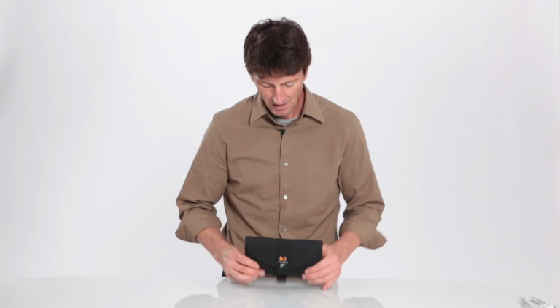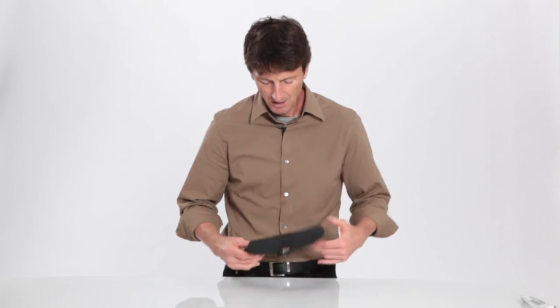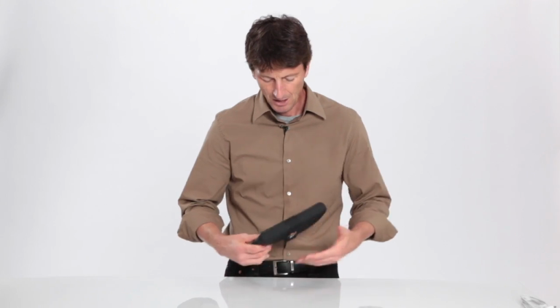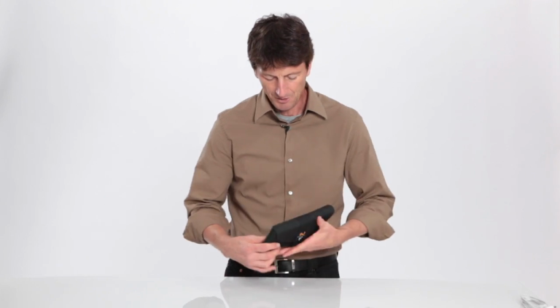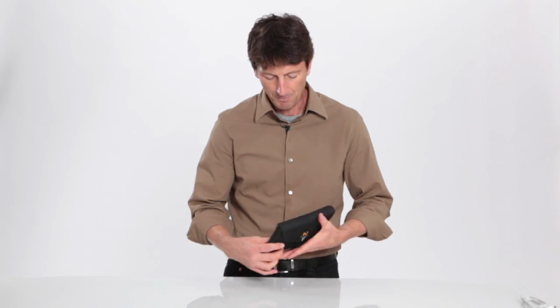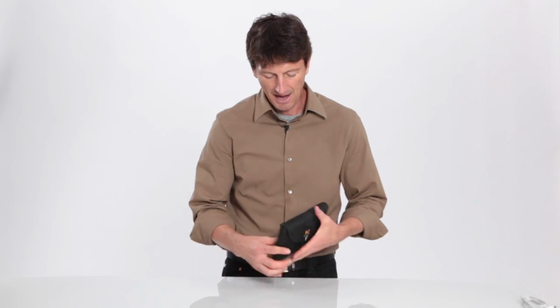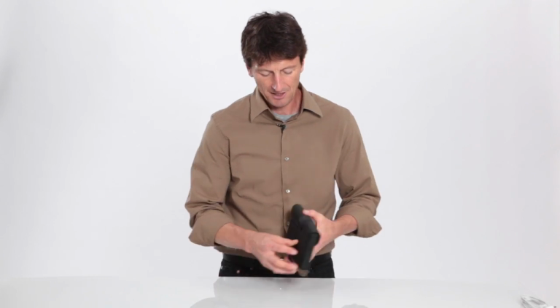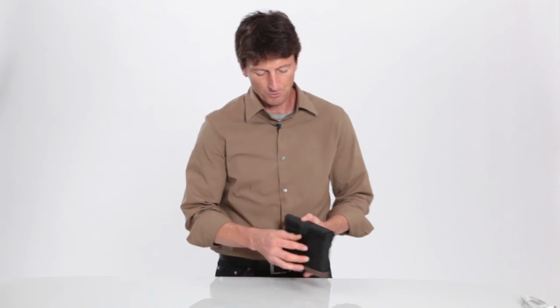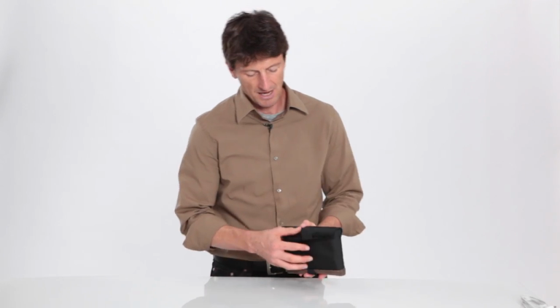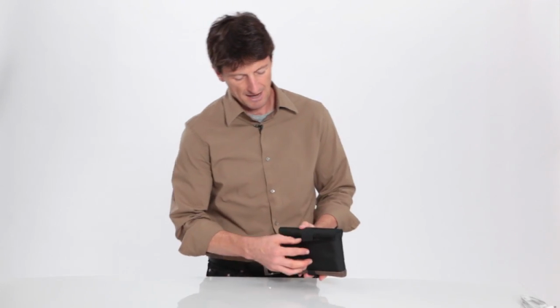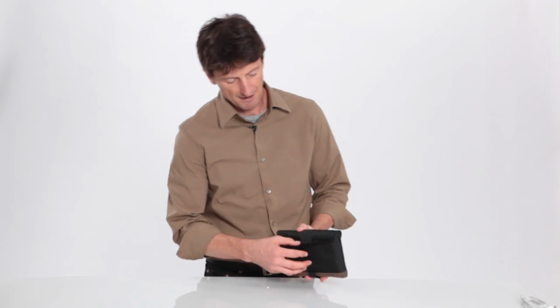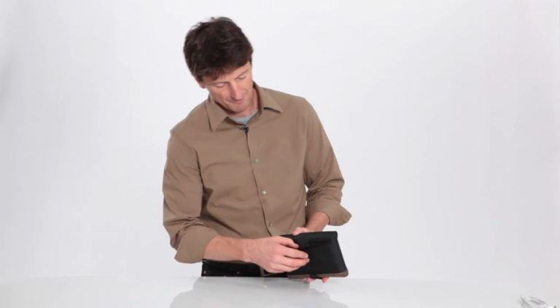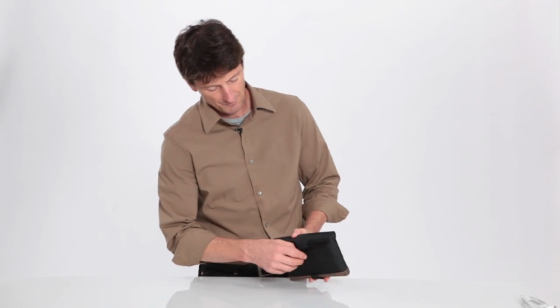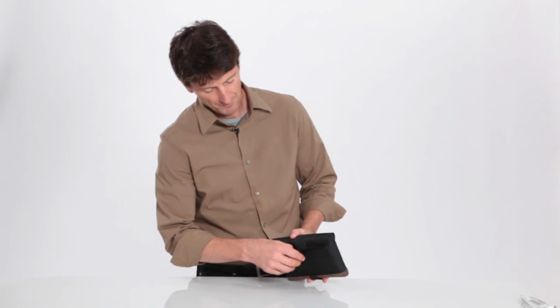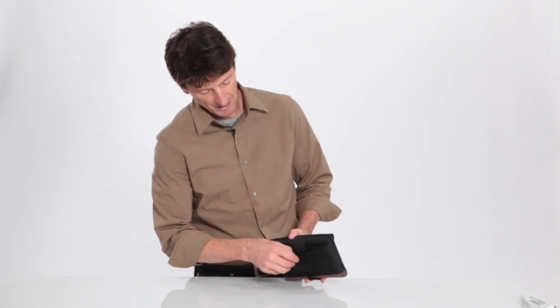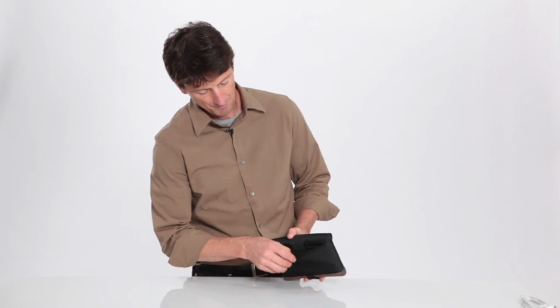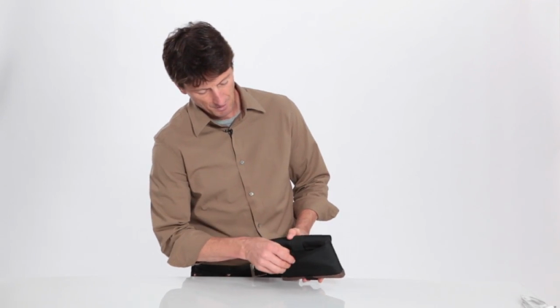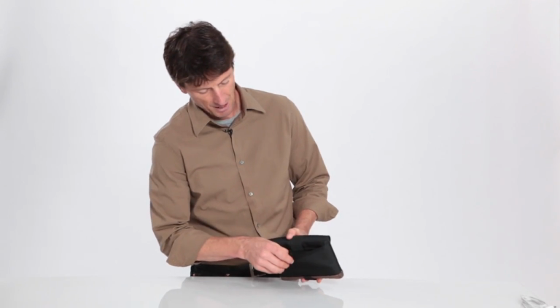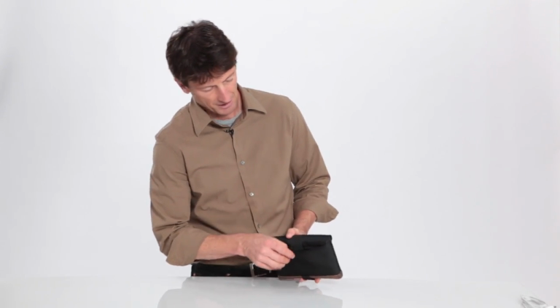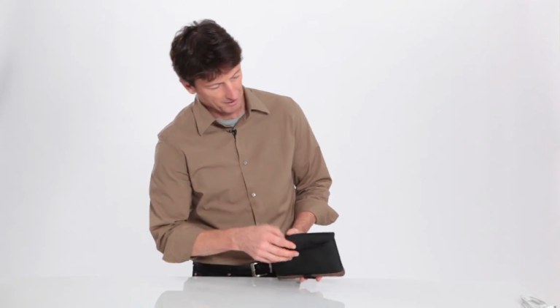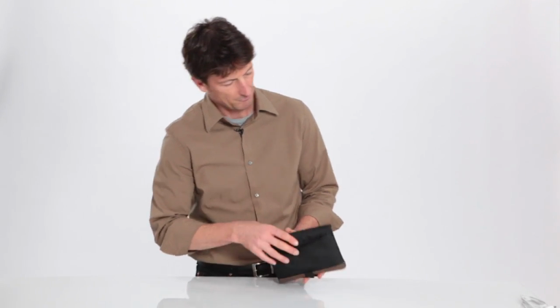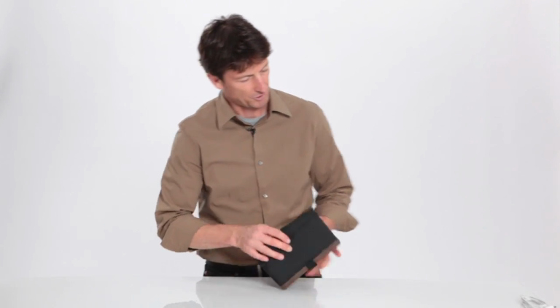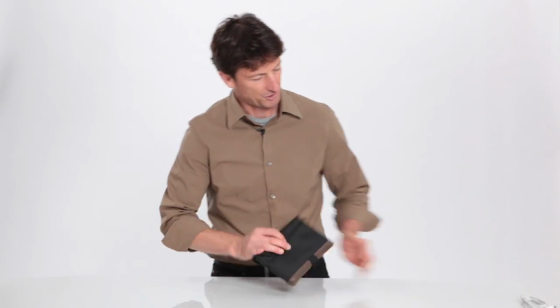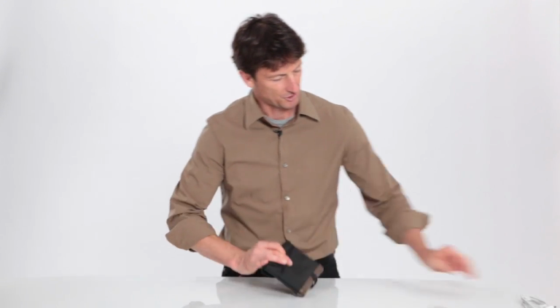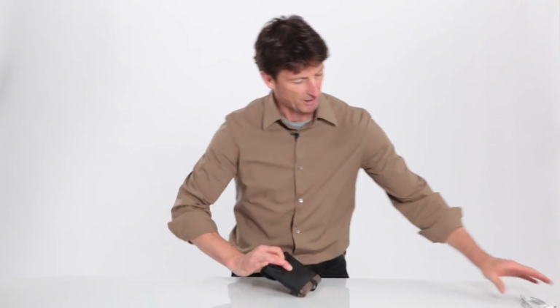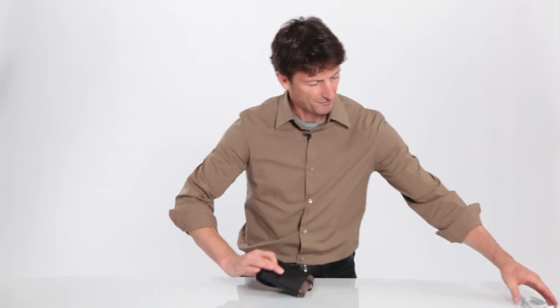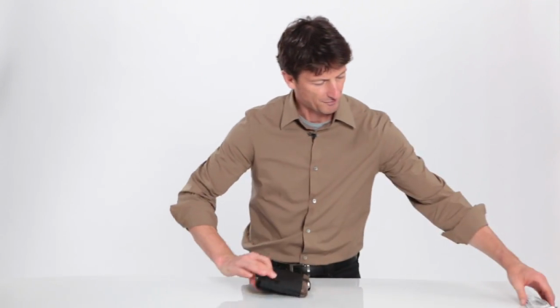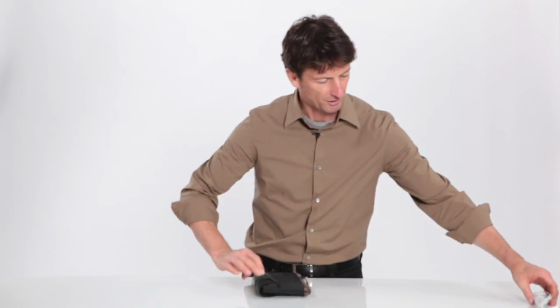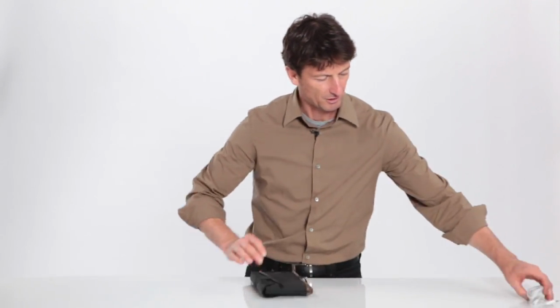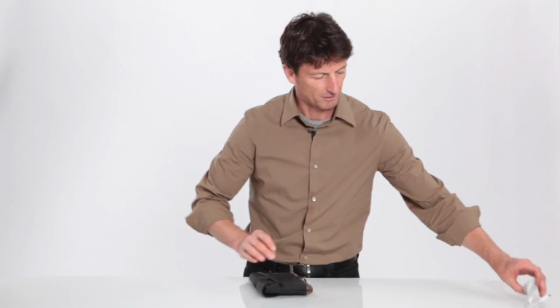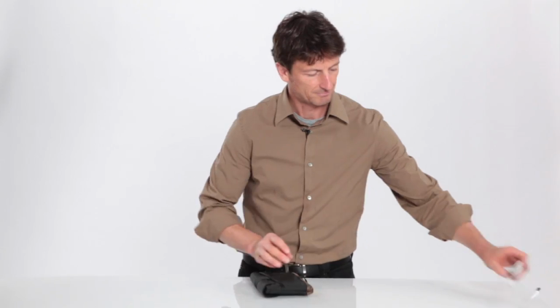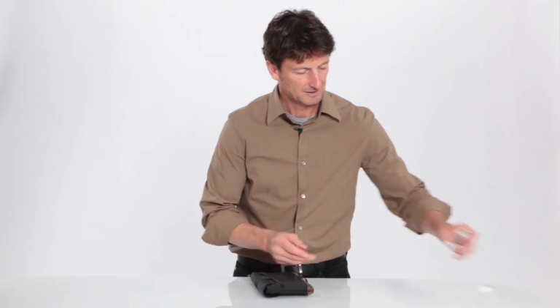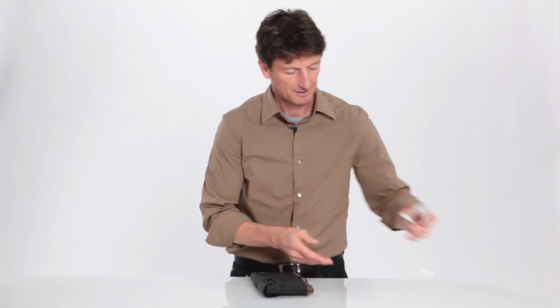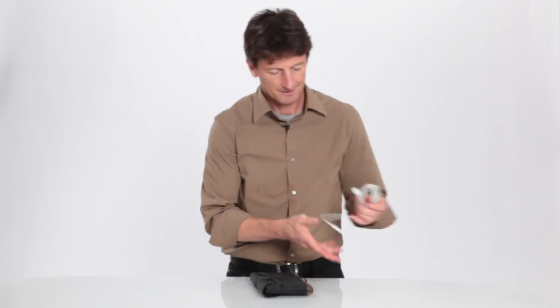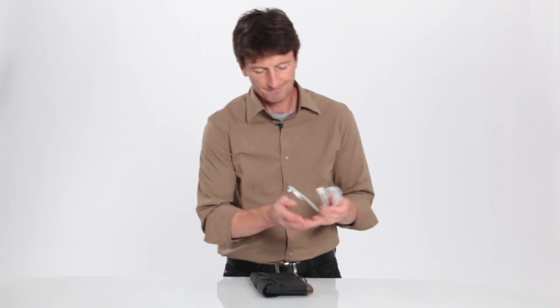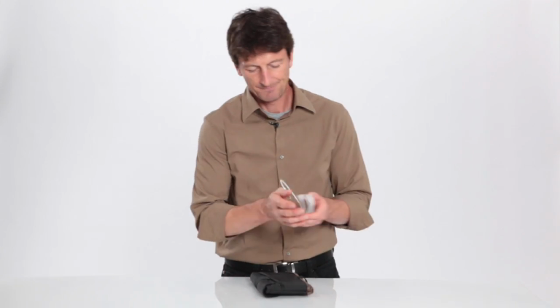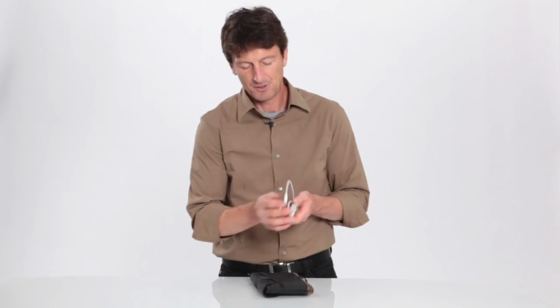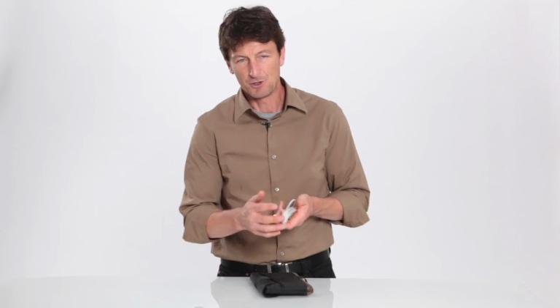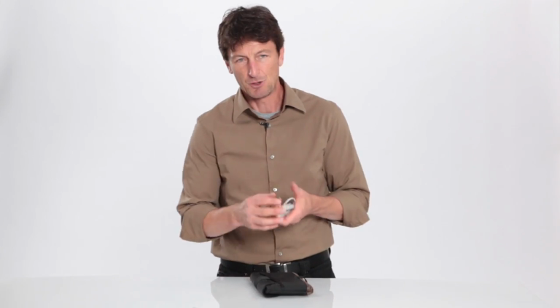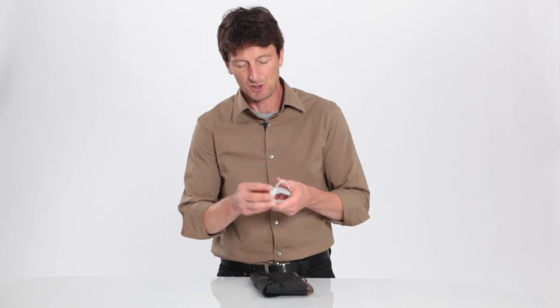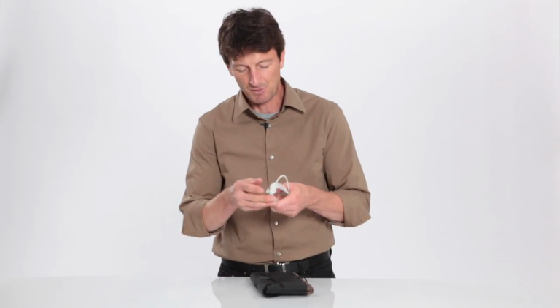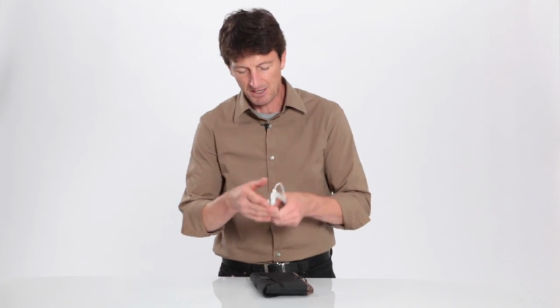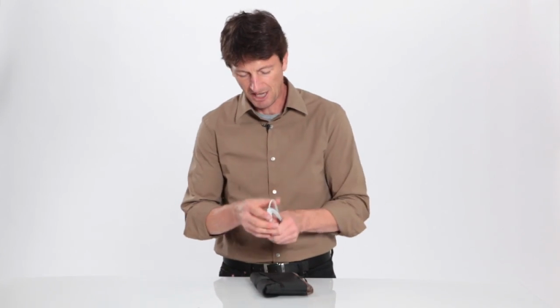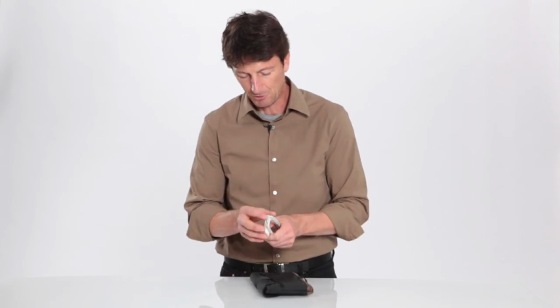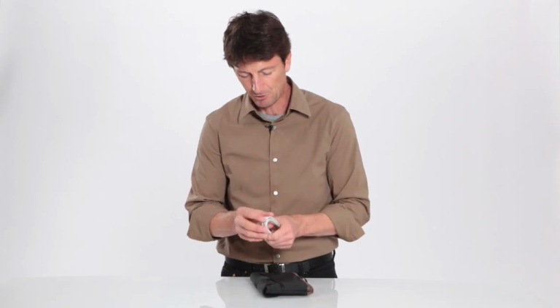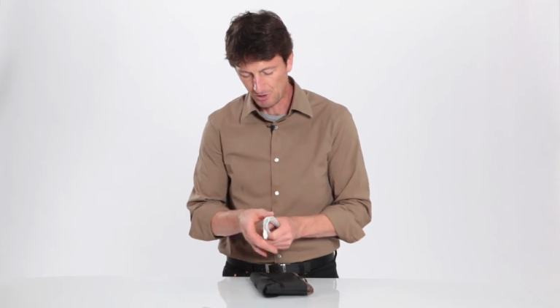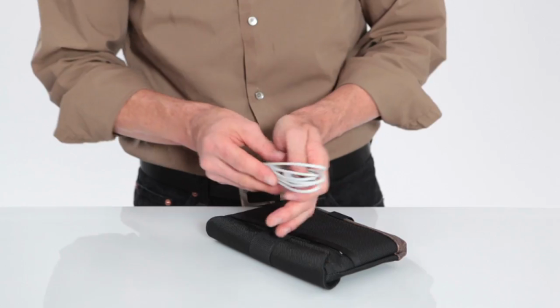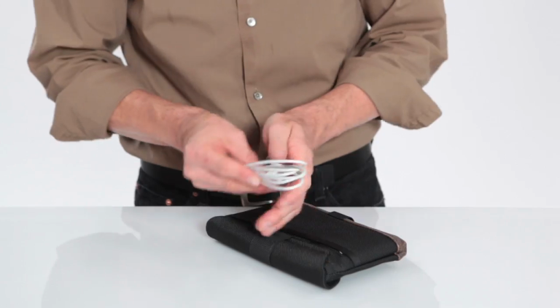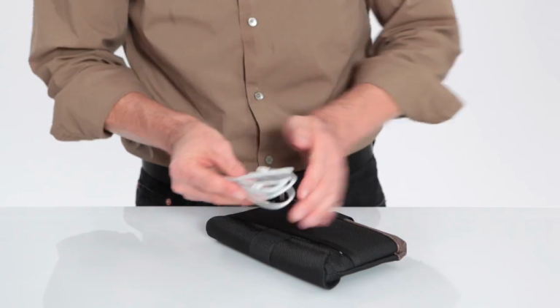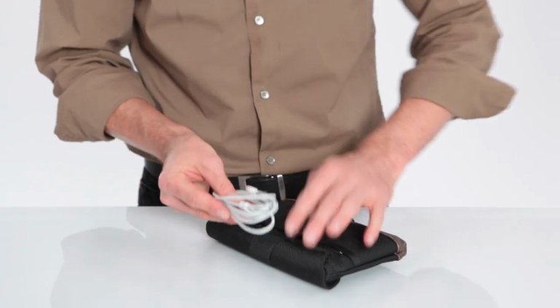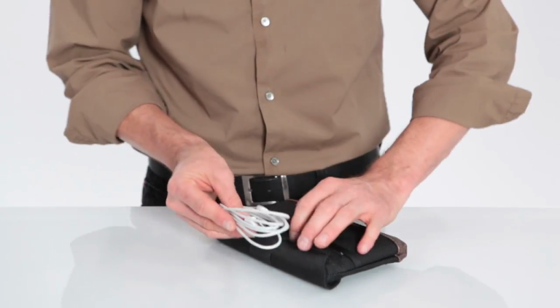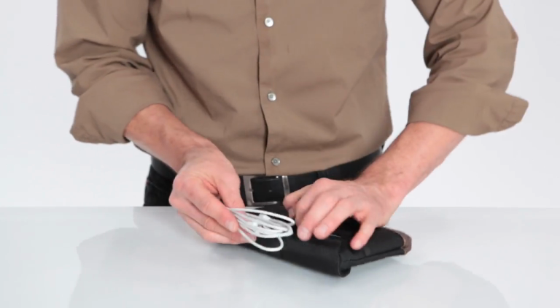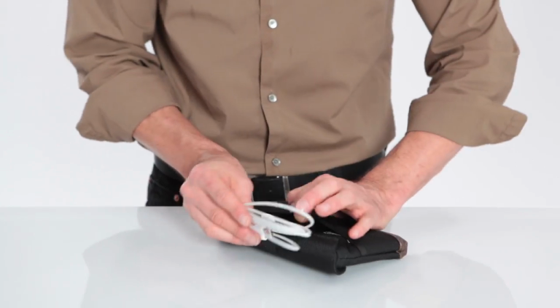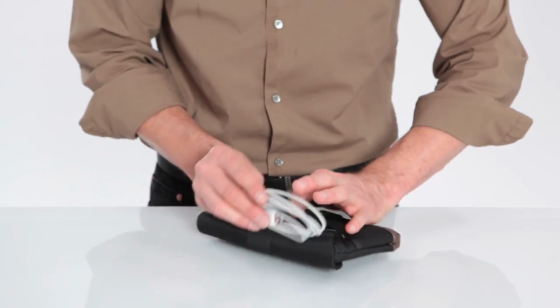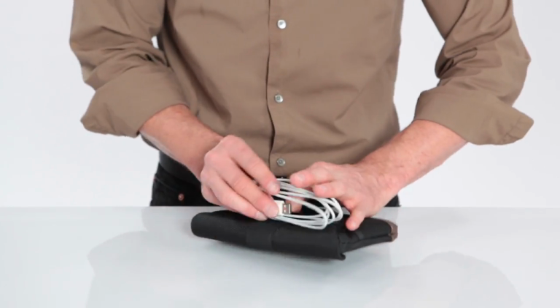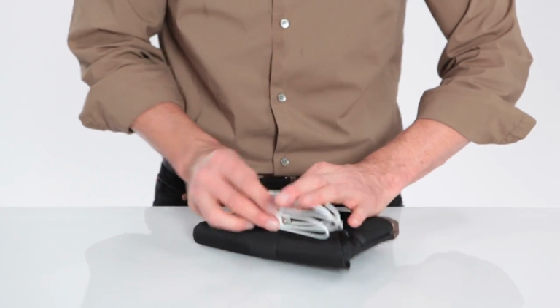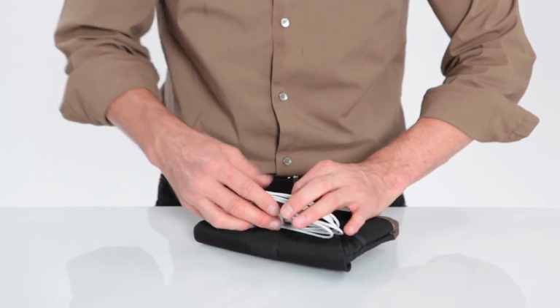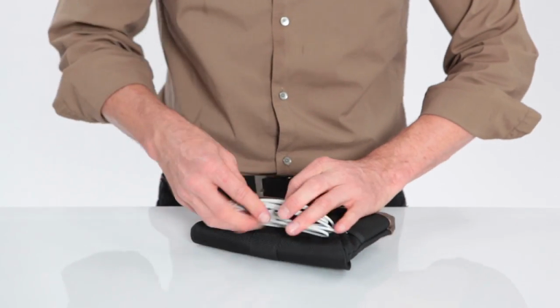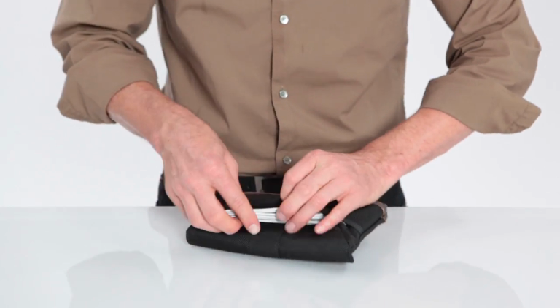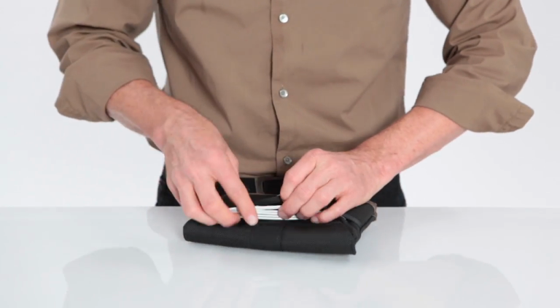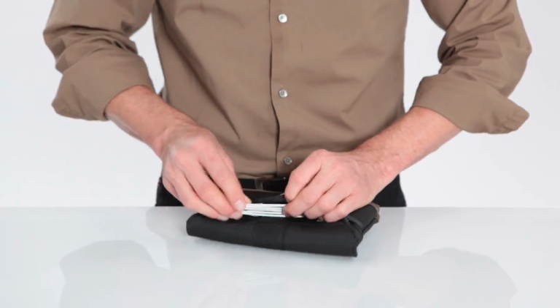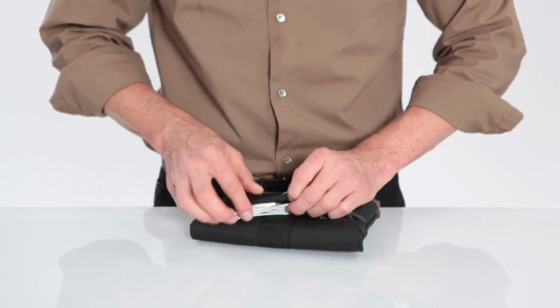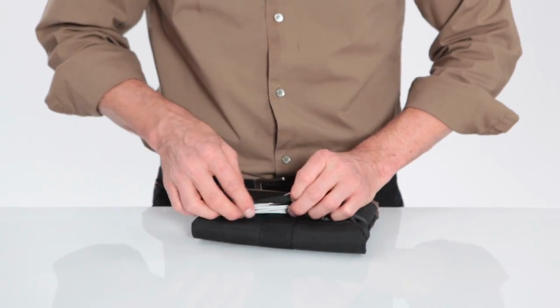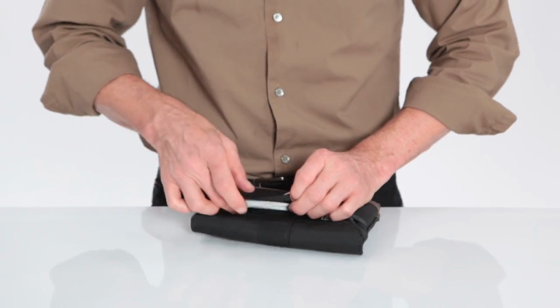On the back we have a pocket, which is great for your USB cable to recharge your Kindle, and that just slides right in there.